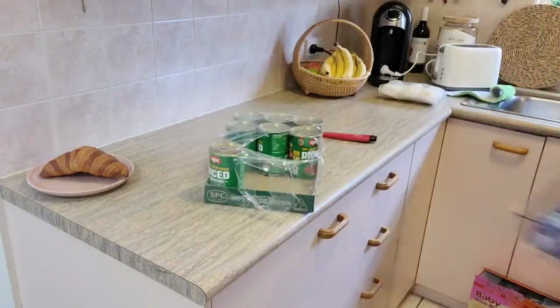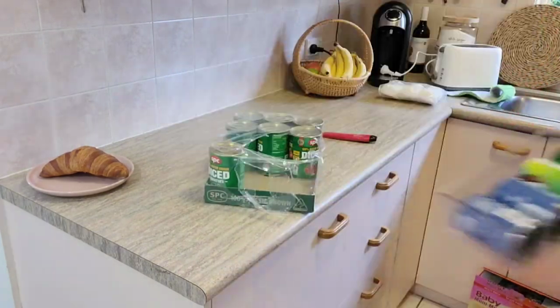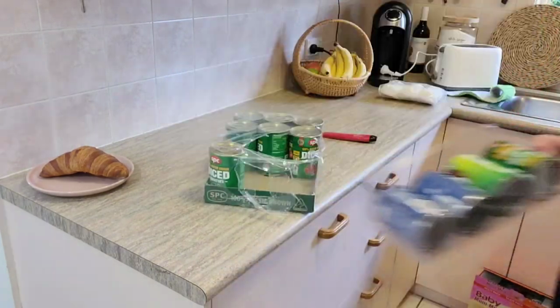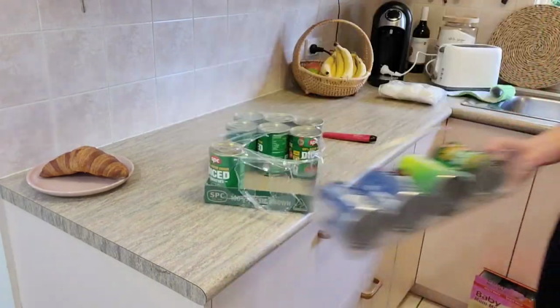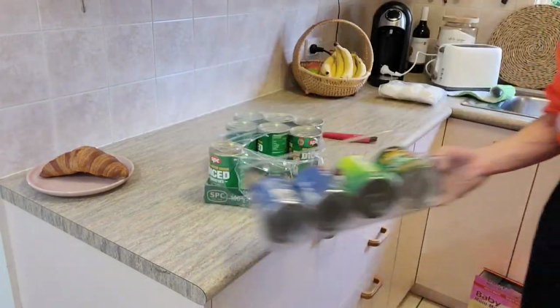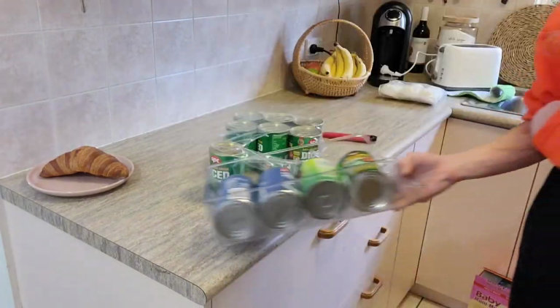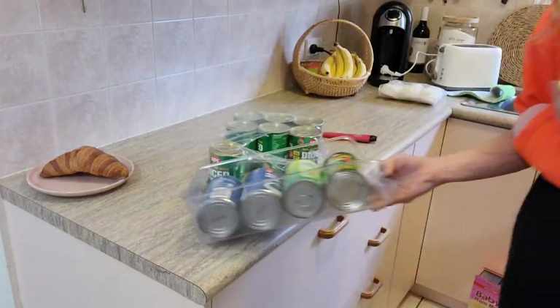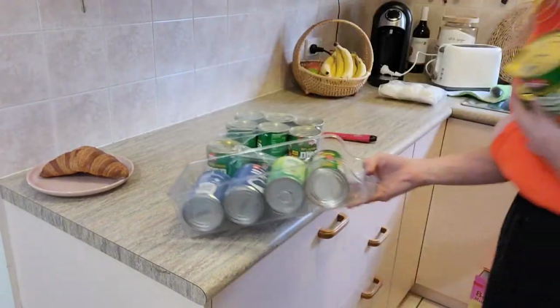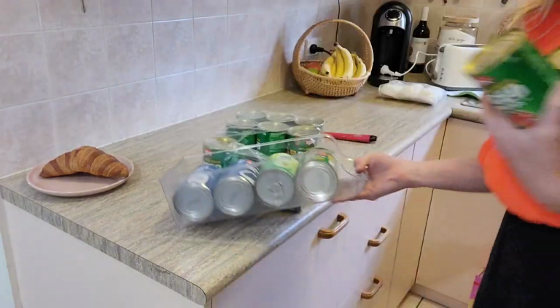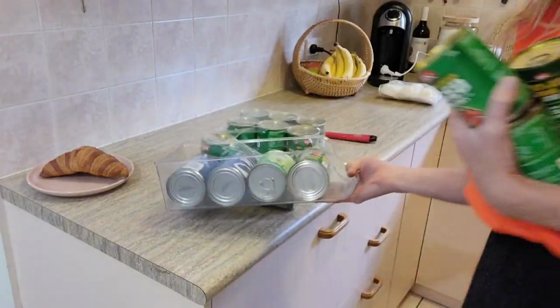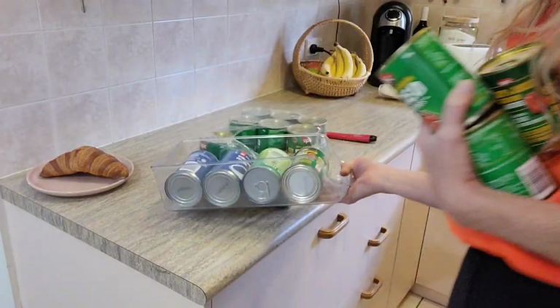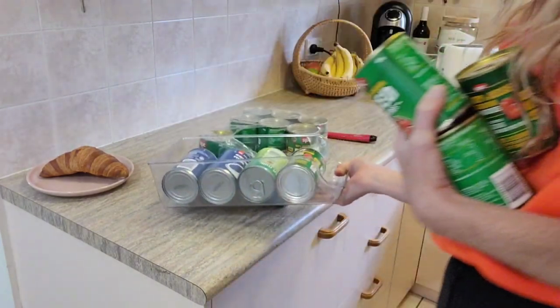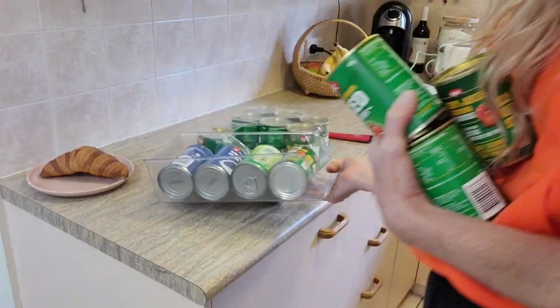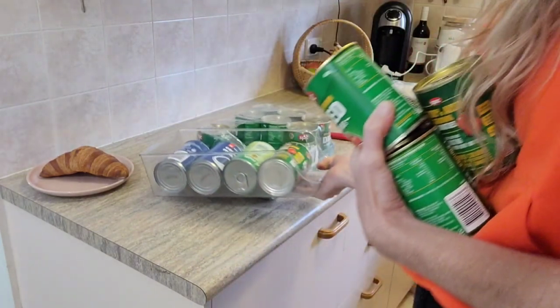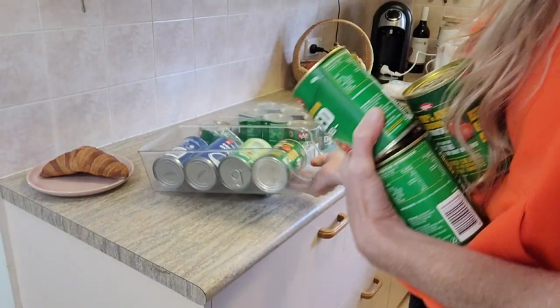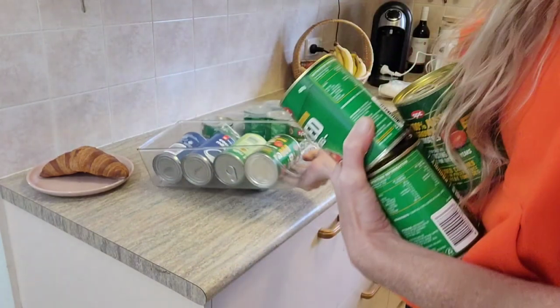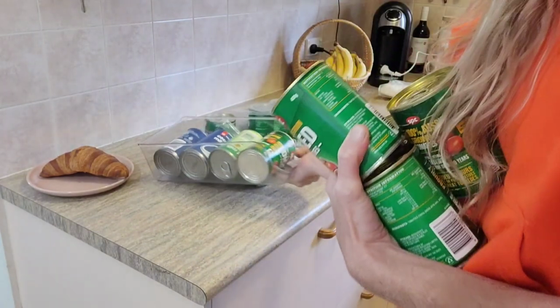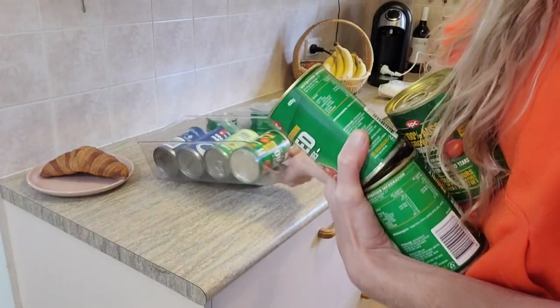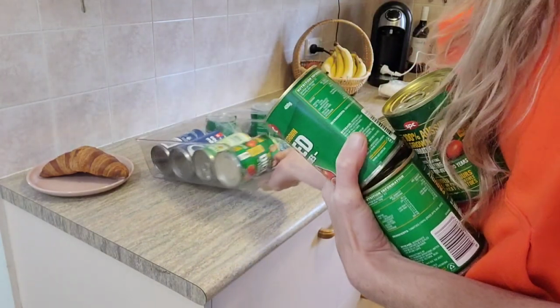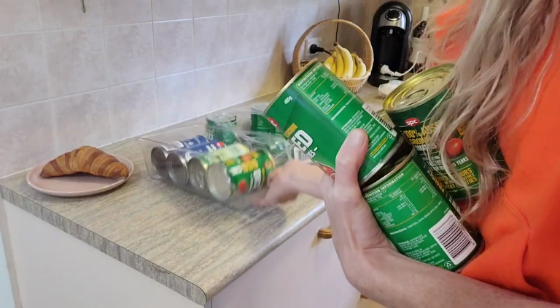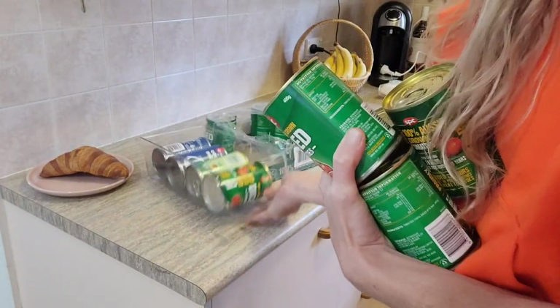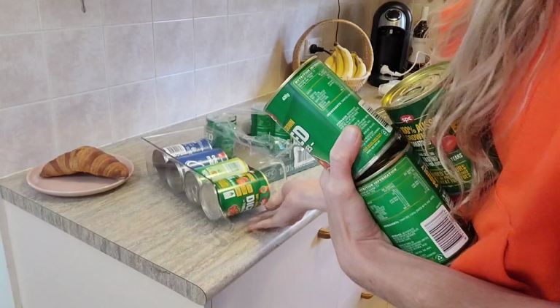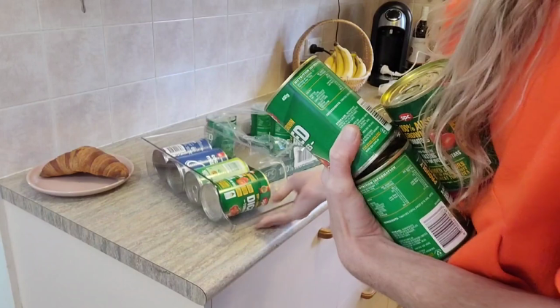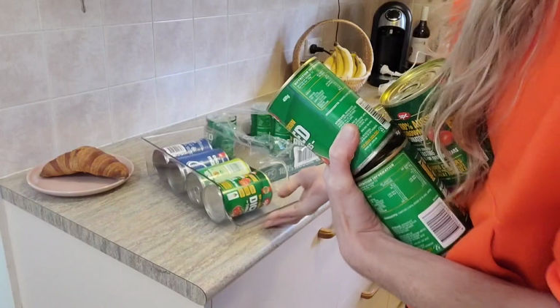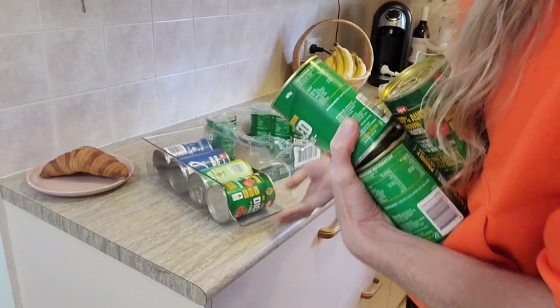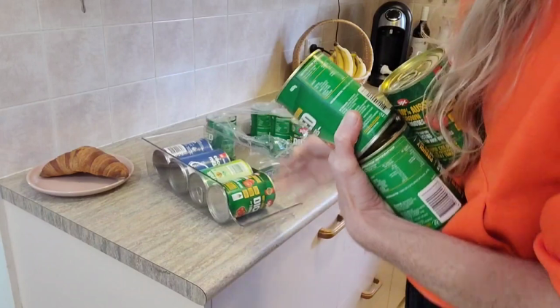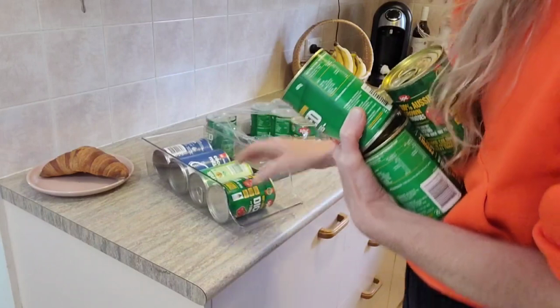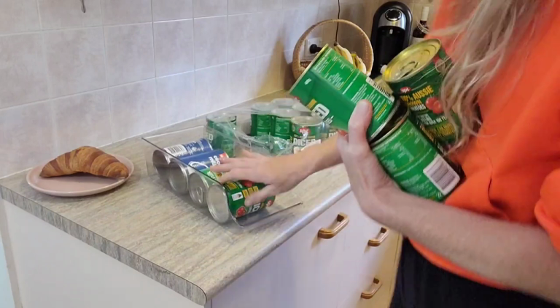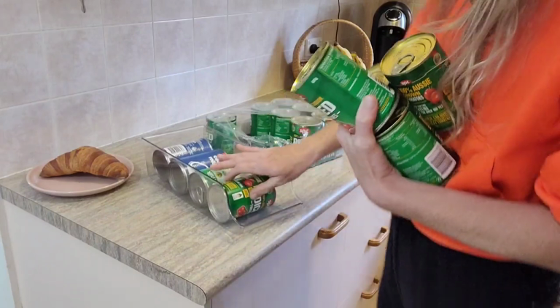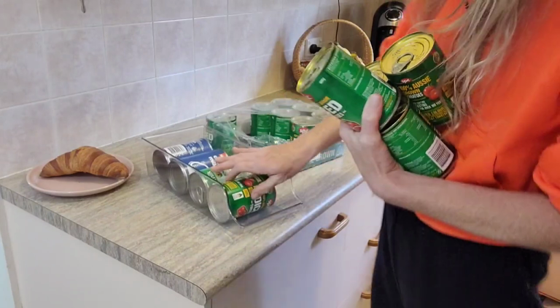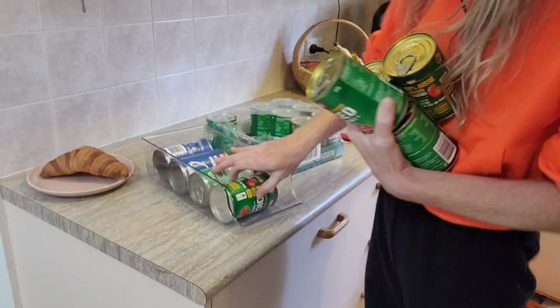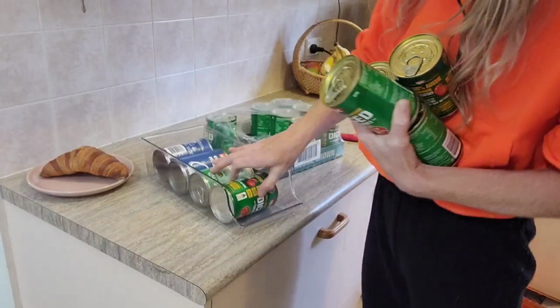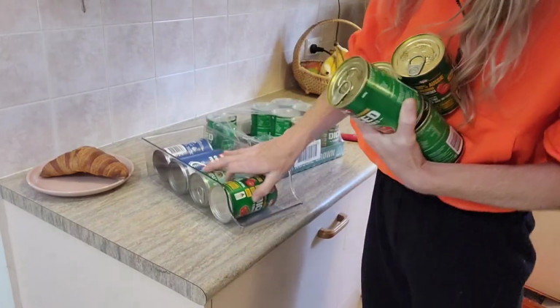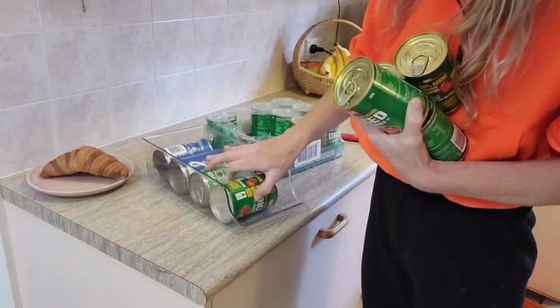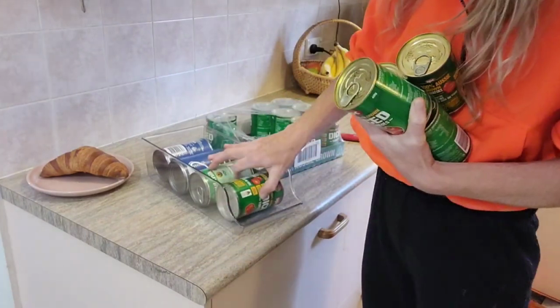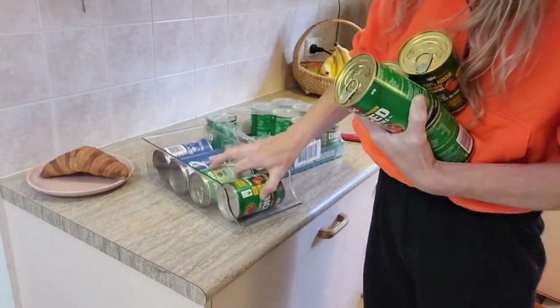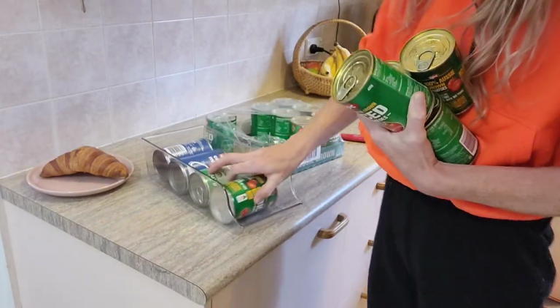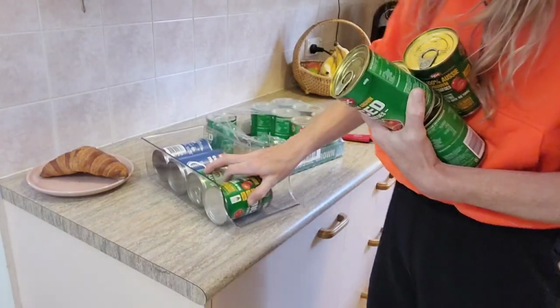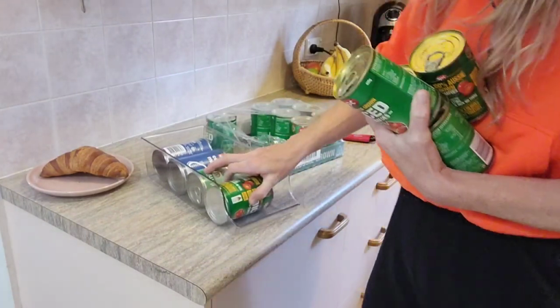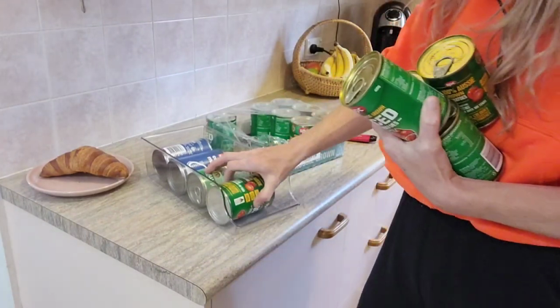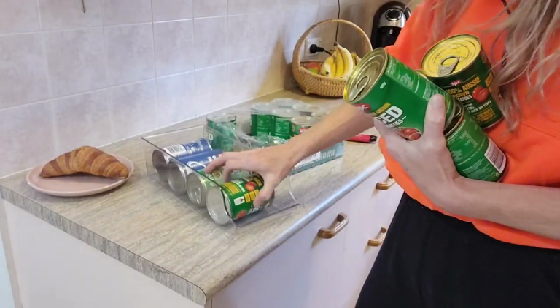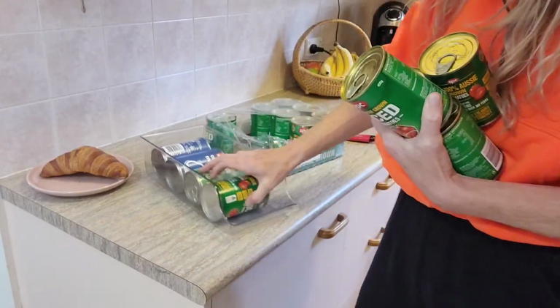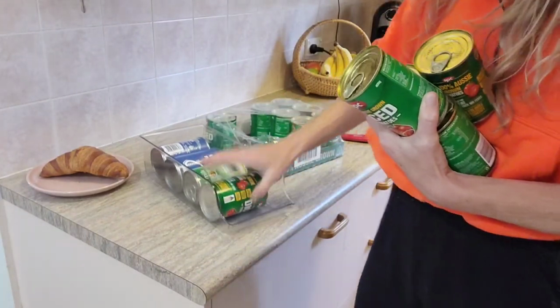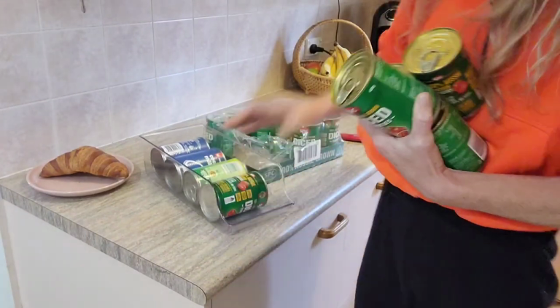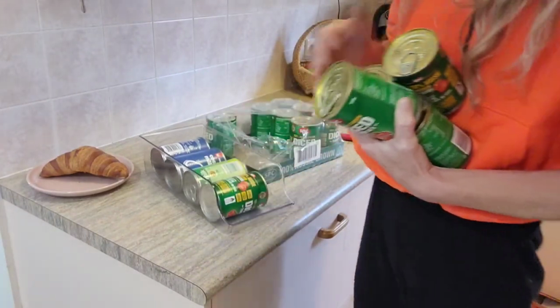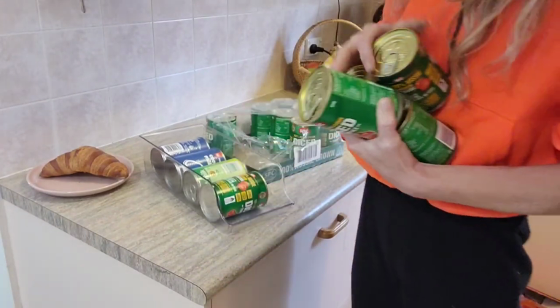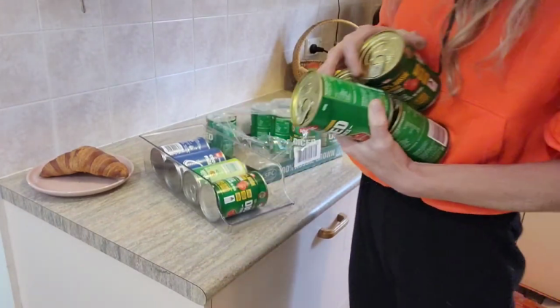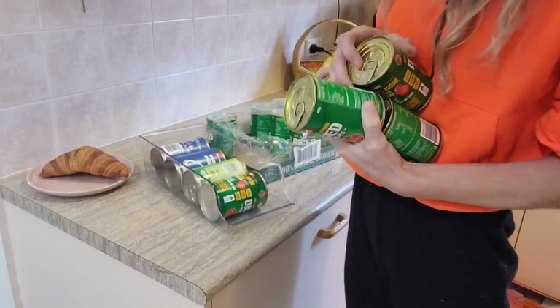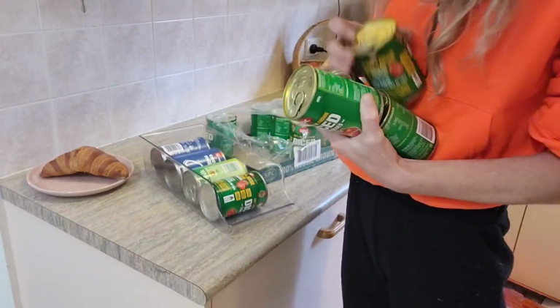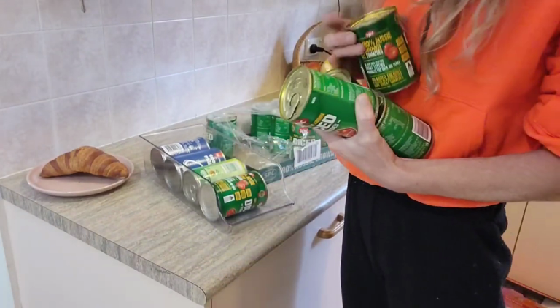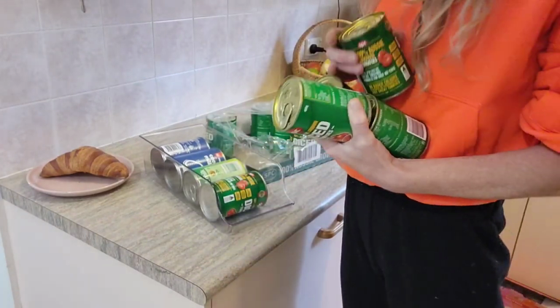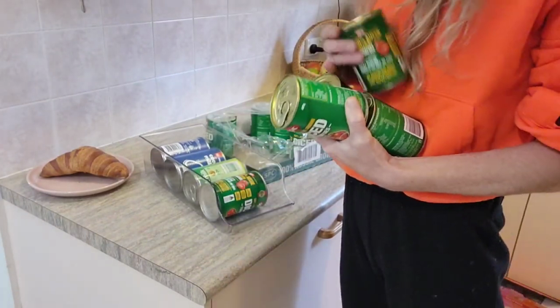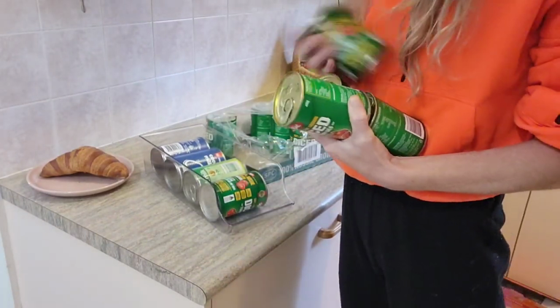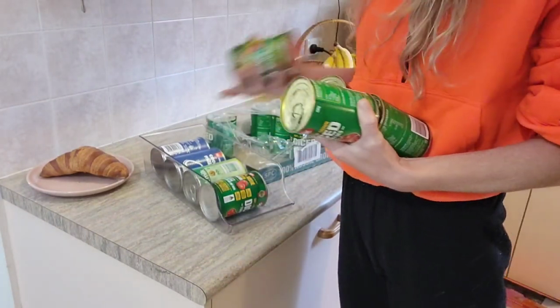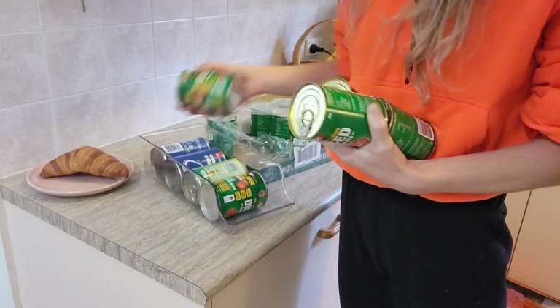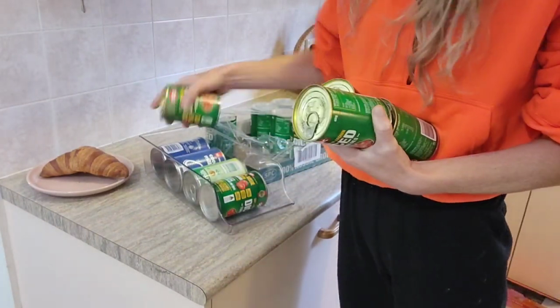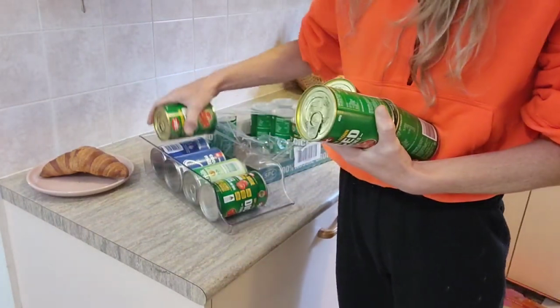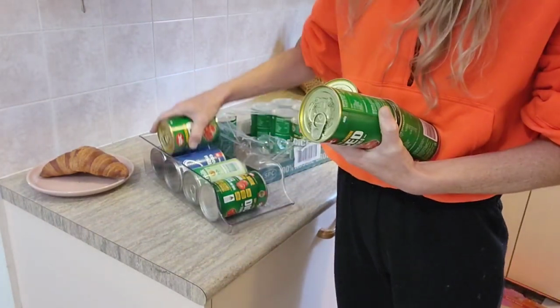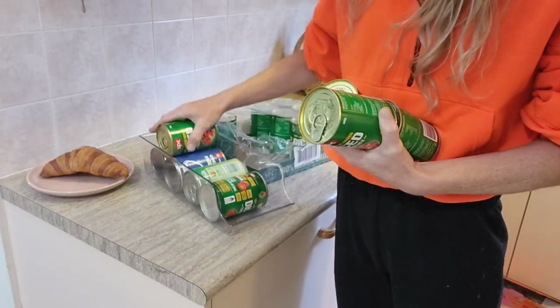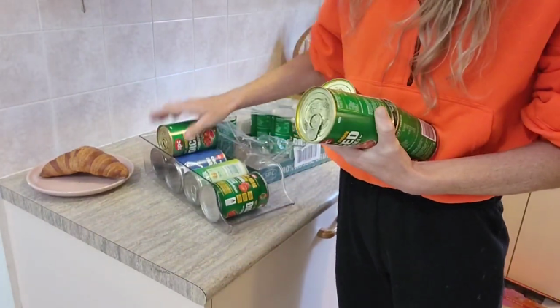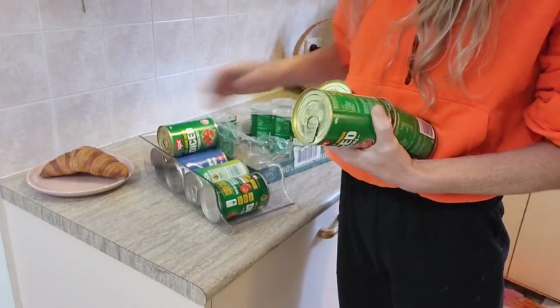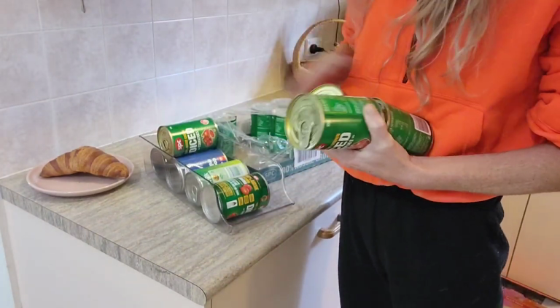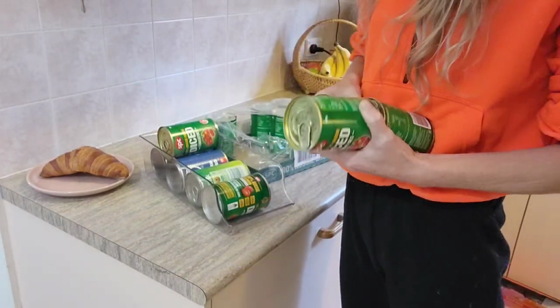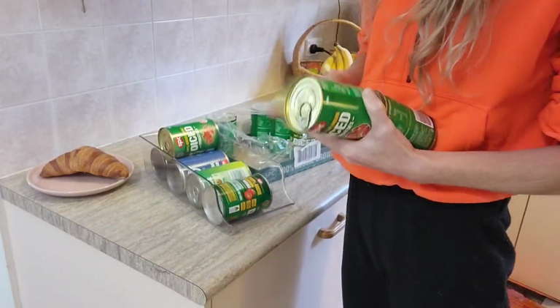This thing I keep here is actually for soft drinks for your fridge. I think it's called a fridge buddy or something, but I like to use it for cans in my pantry. It just makes it a lot easier.